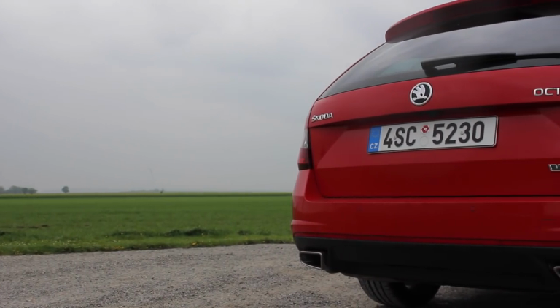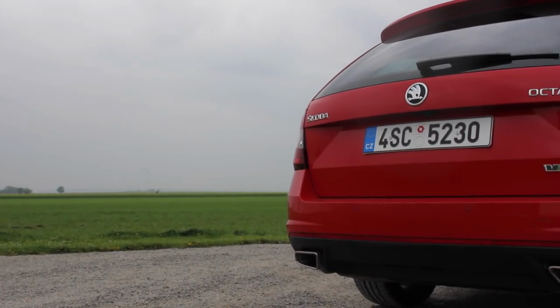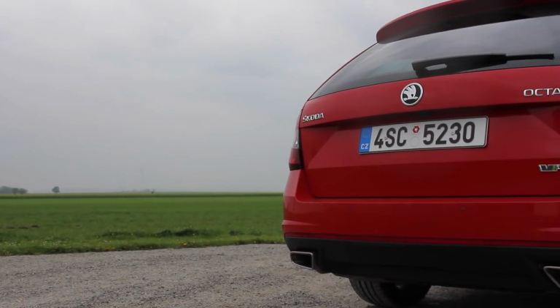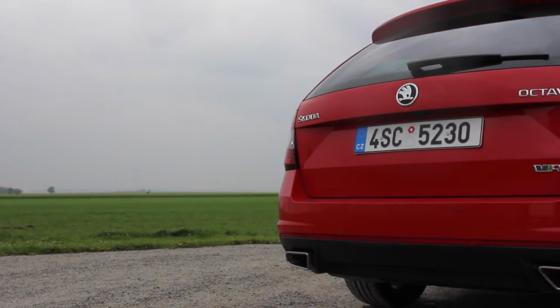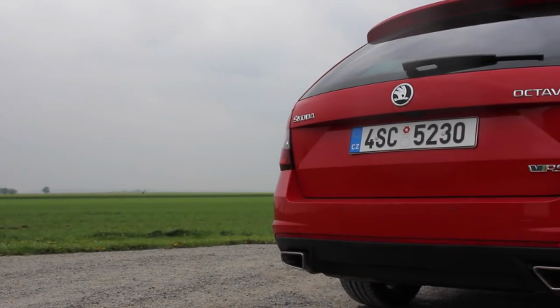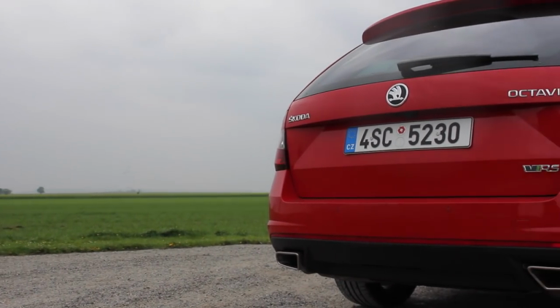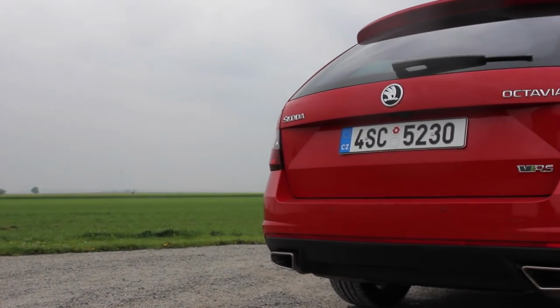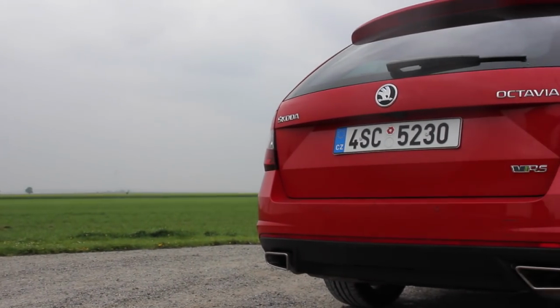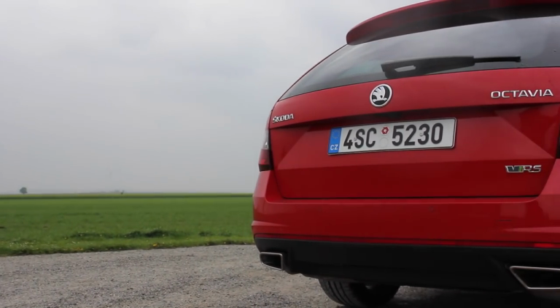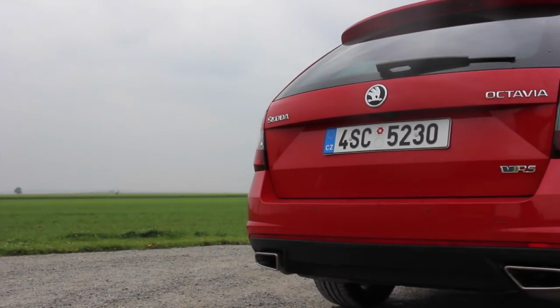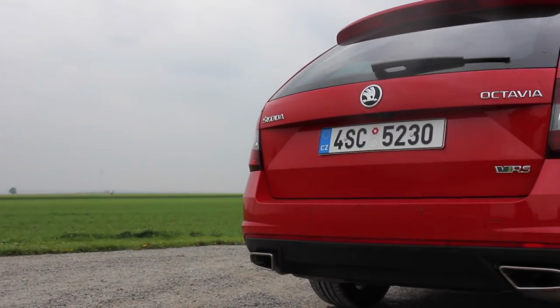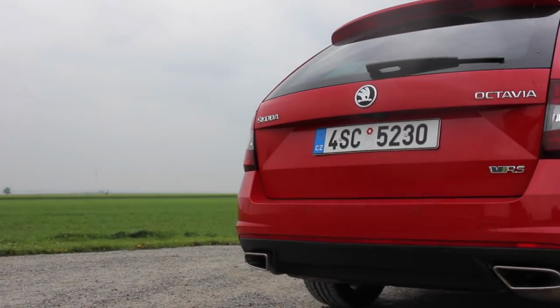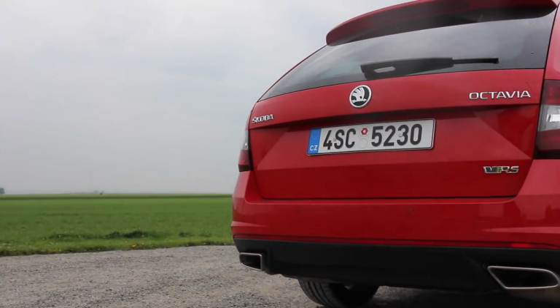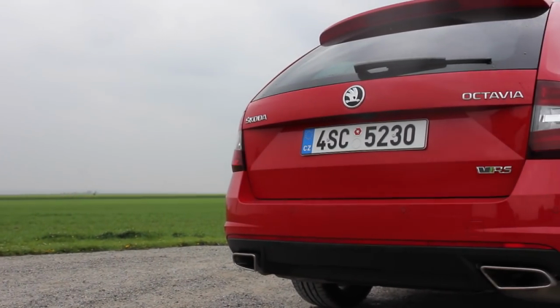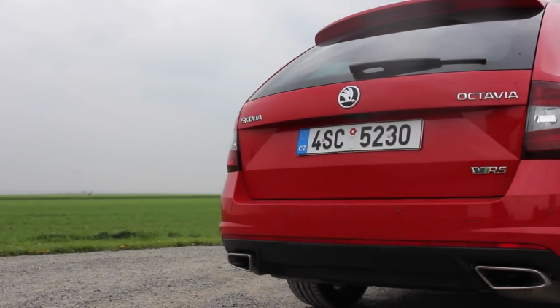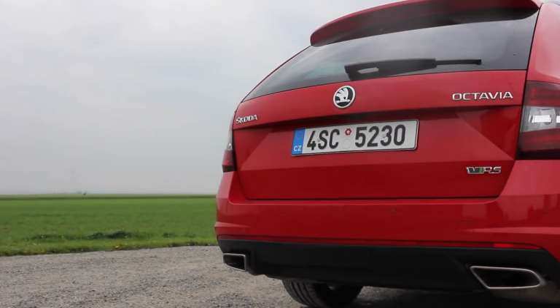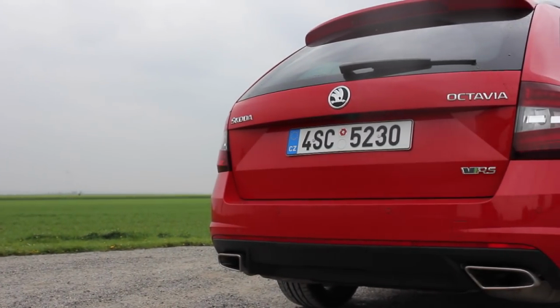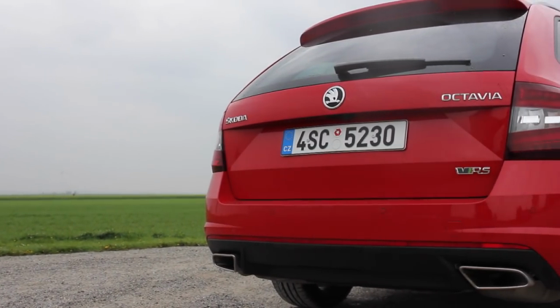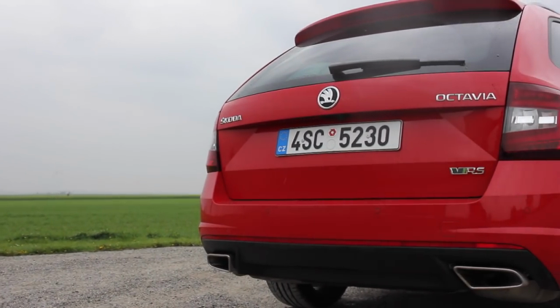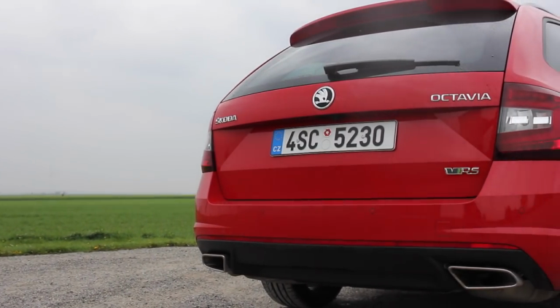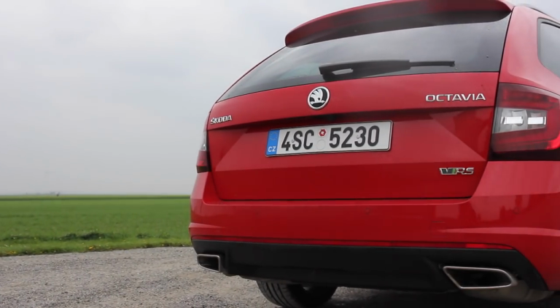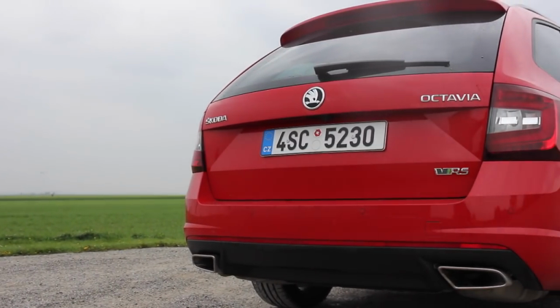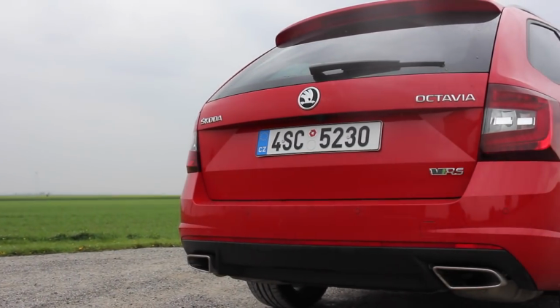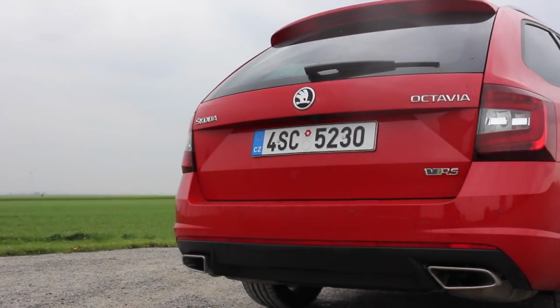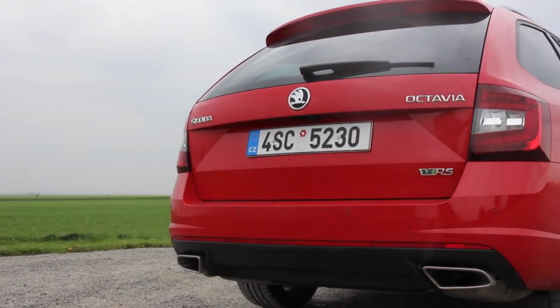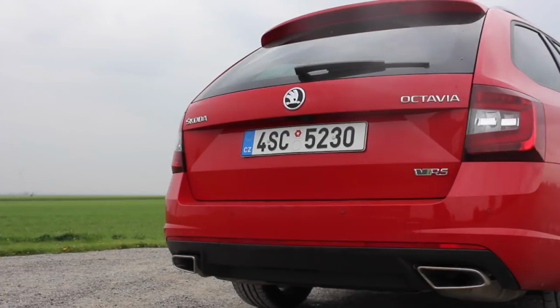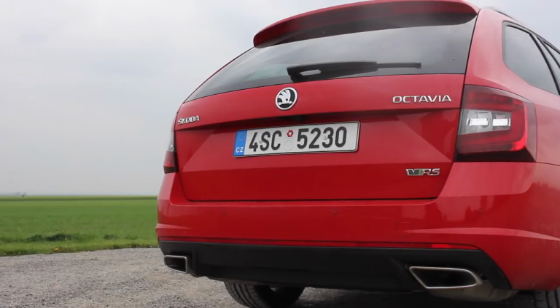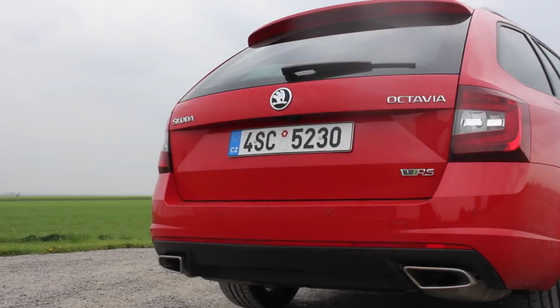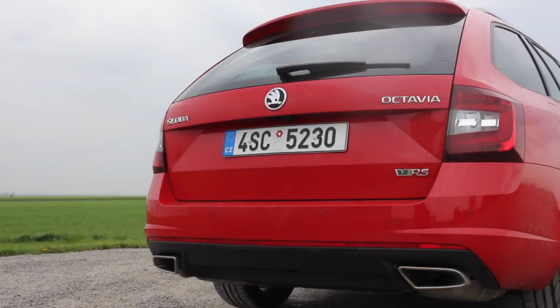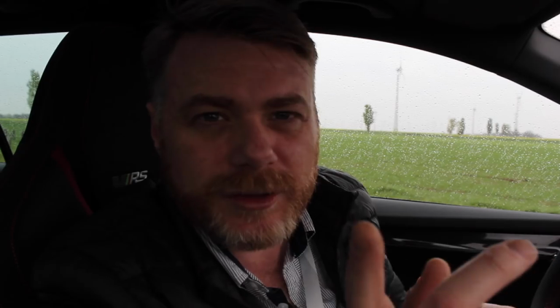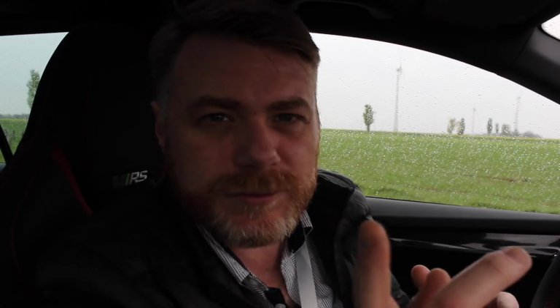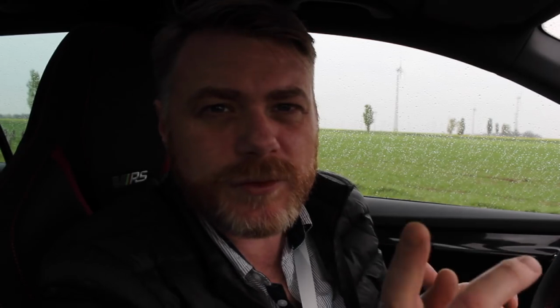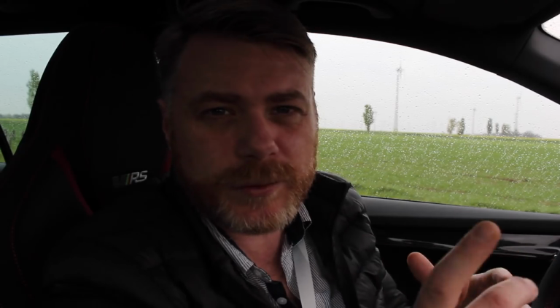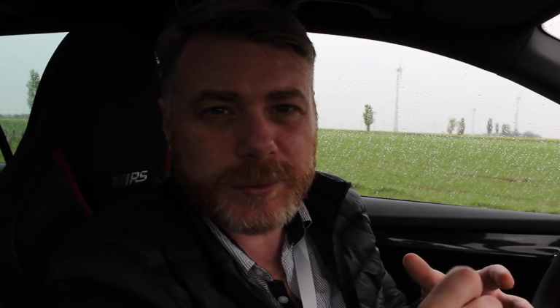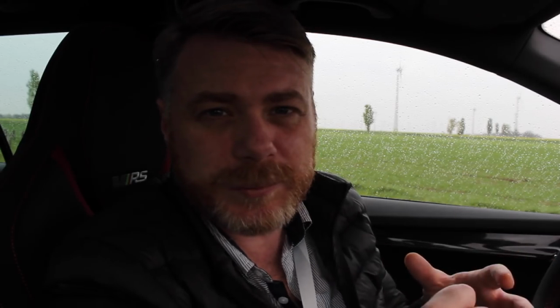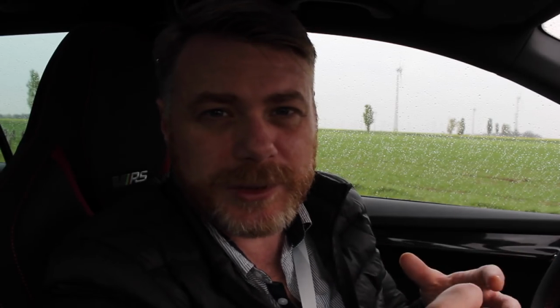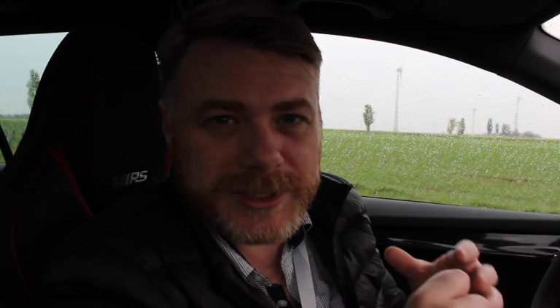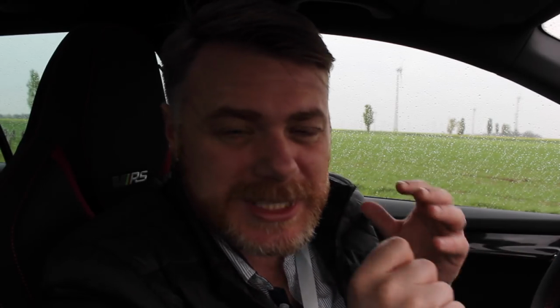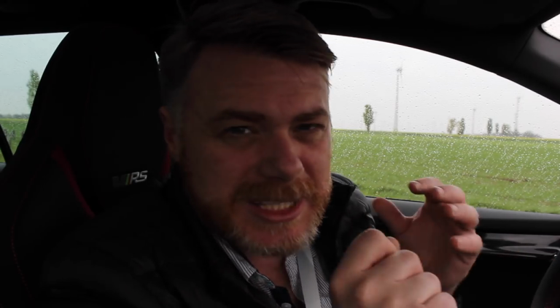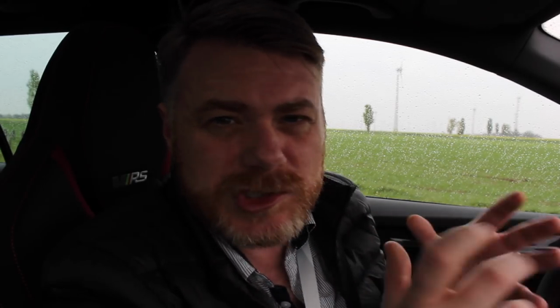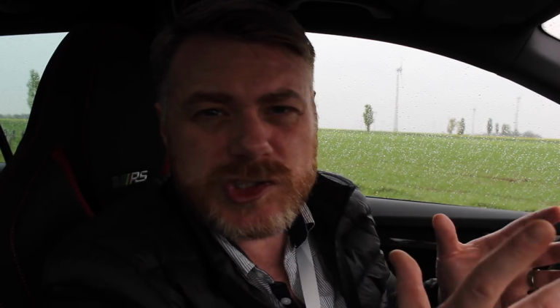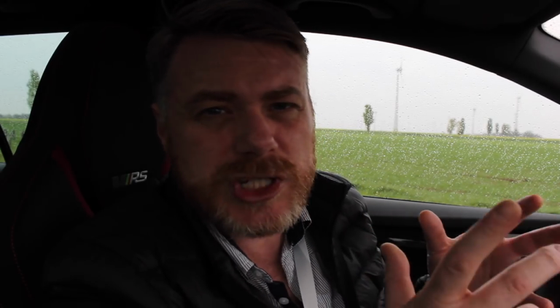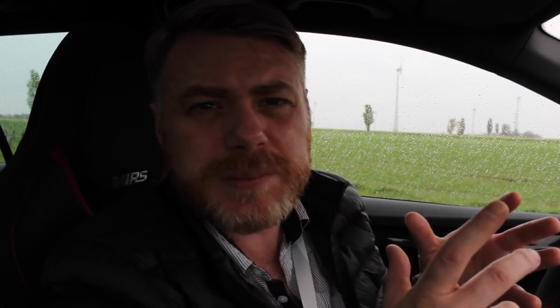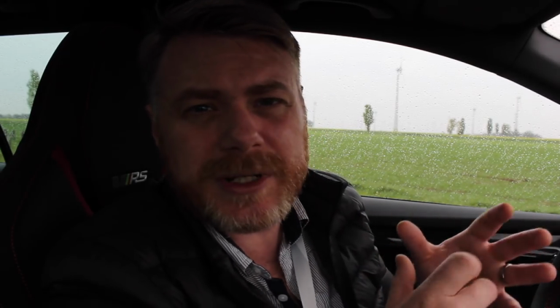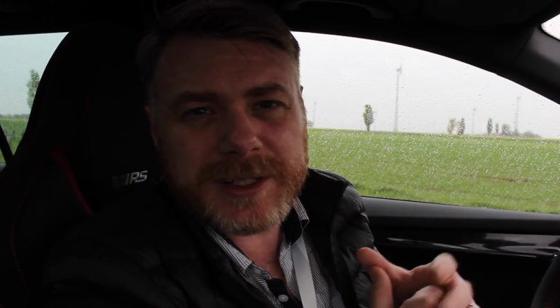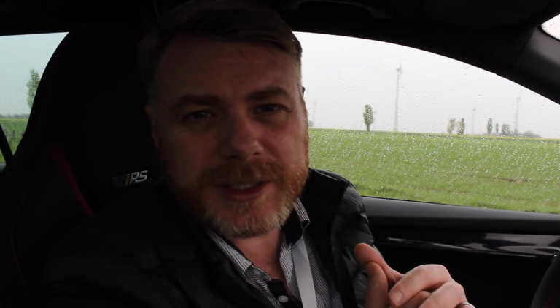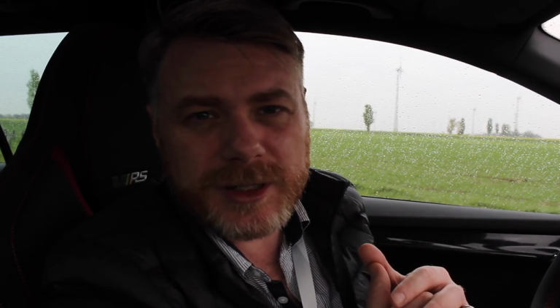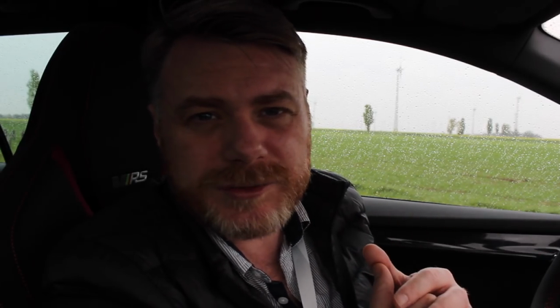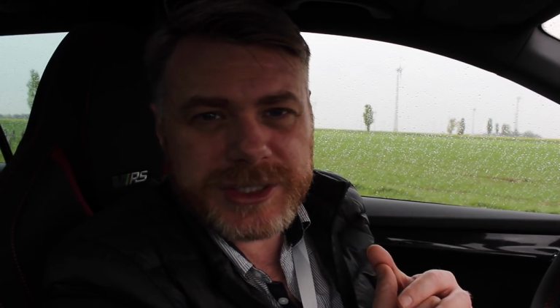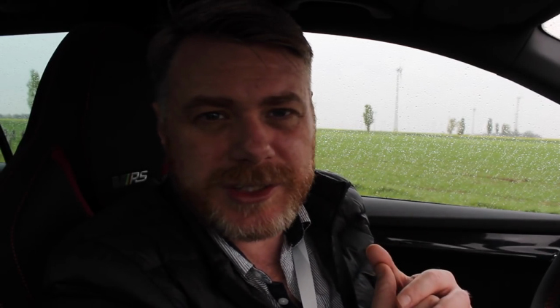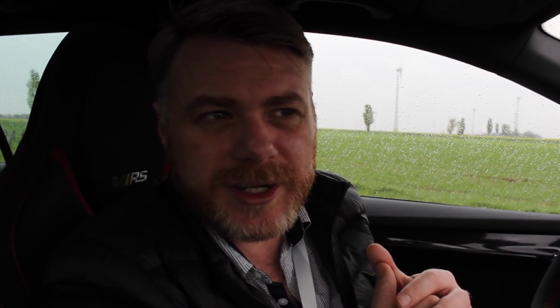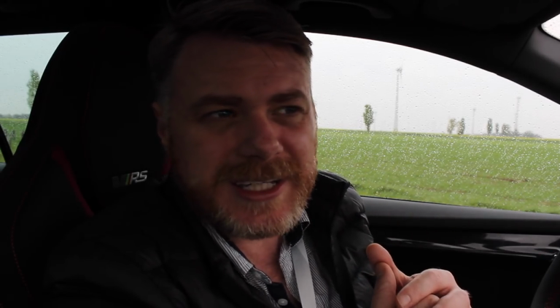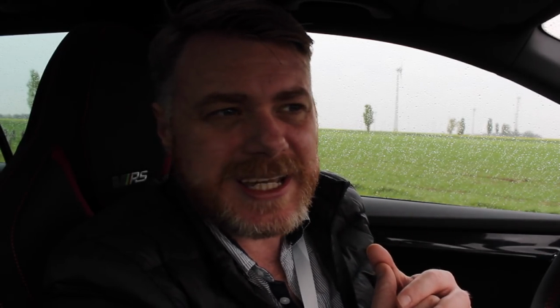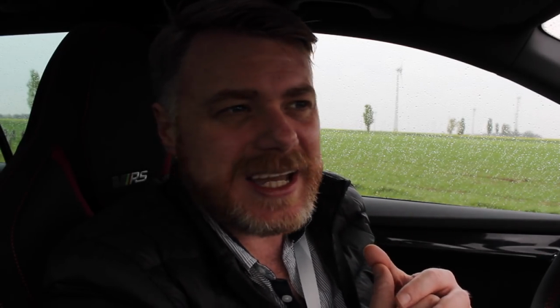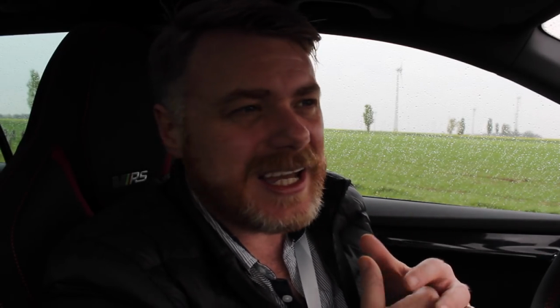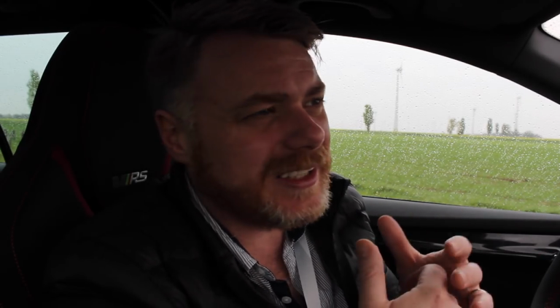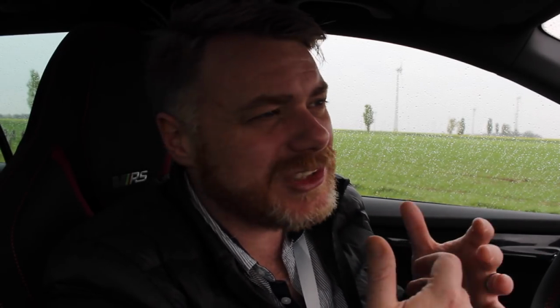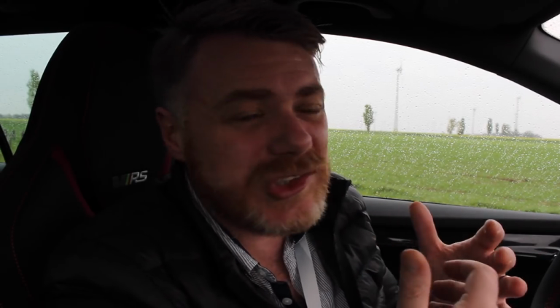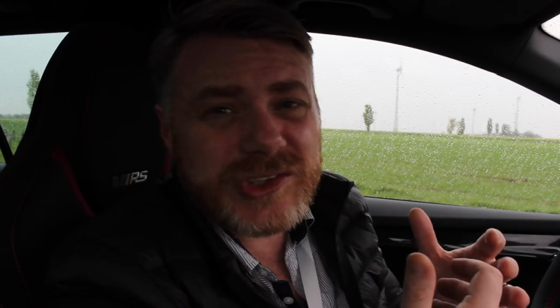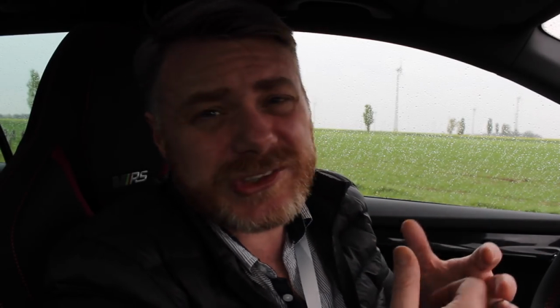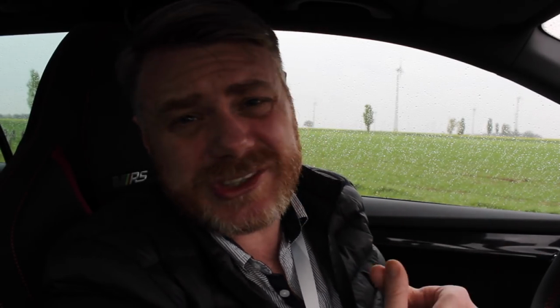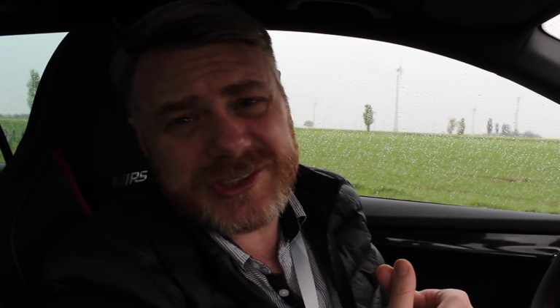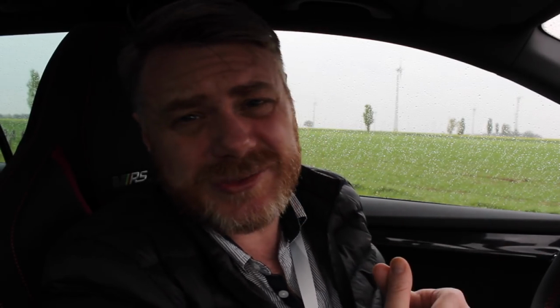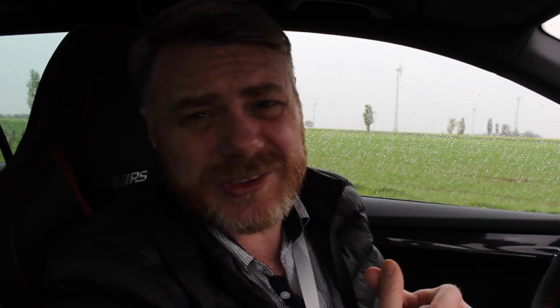If you're into the RS, you know what it can offer. It's plenty of fun at an affordable price — it's cheaper than a Golf GTI and it's just as fun.